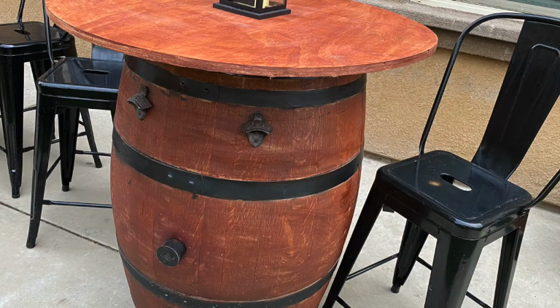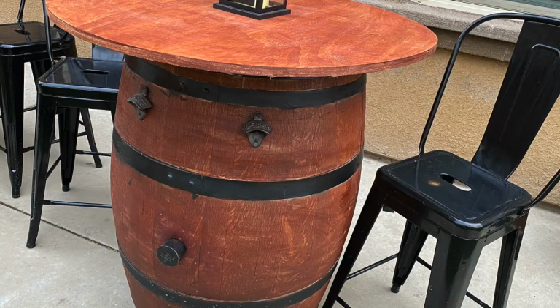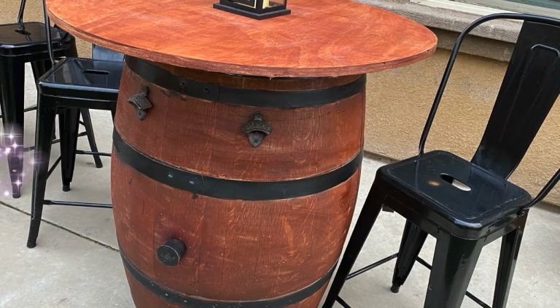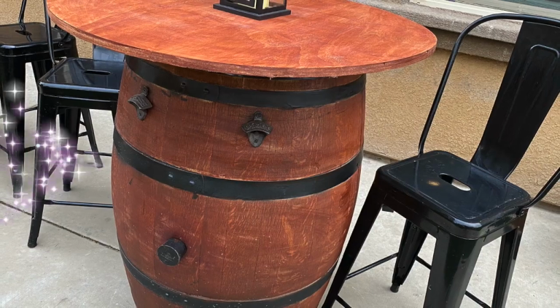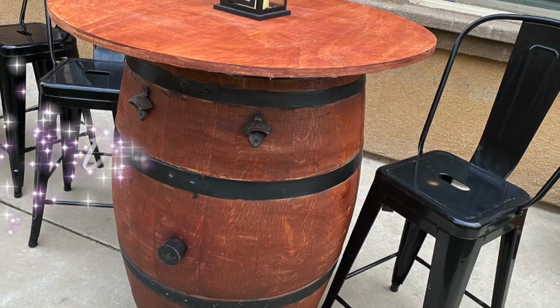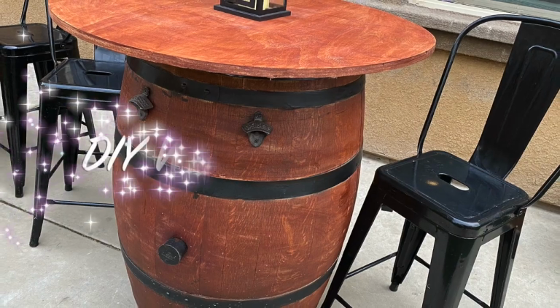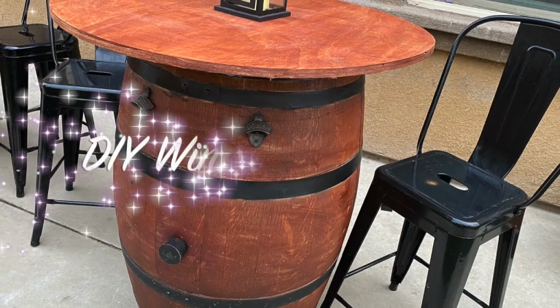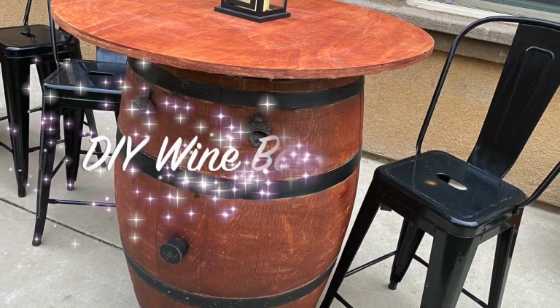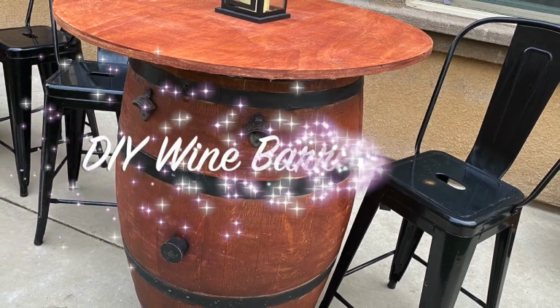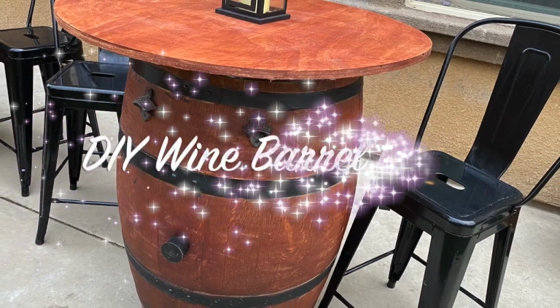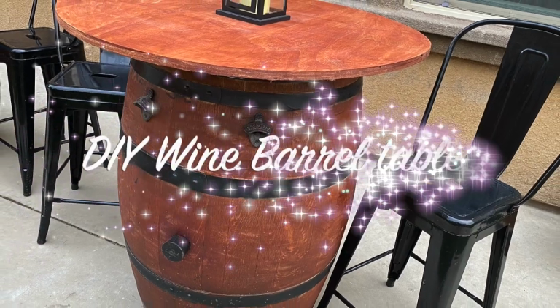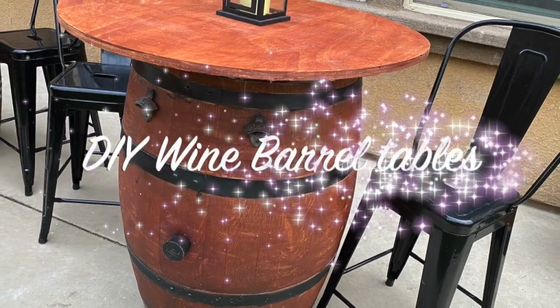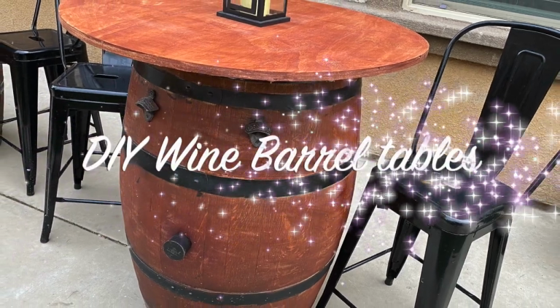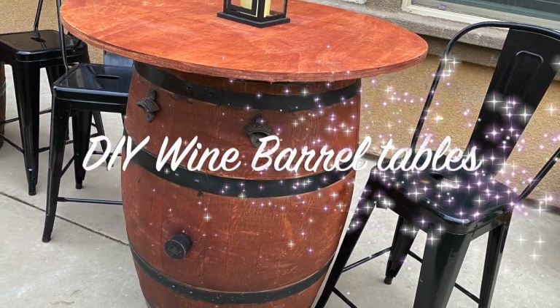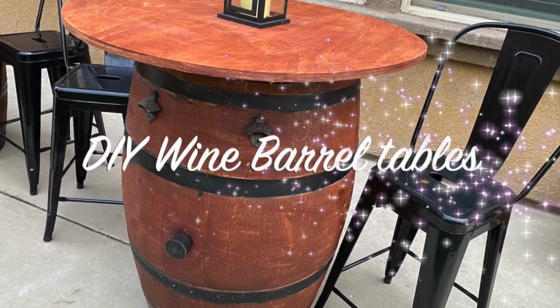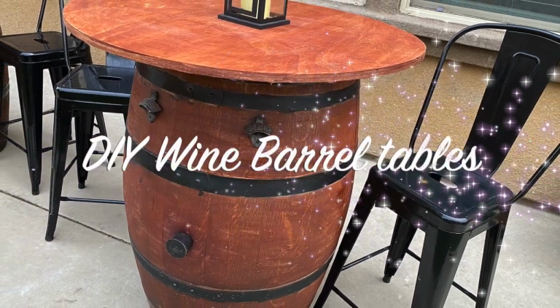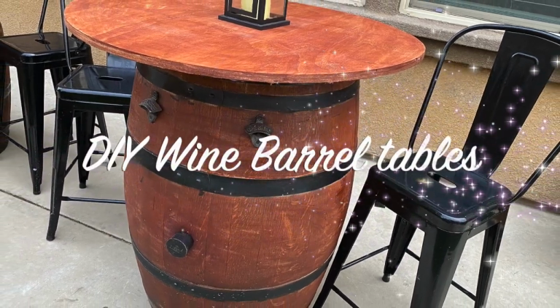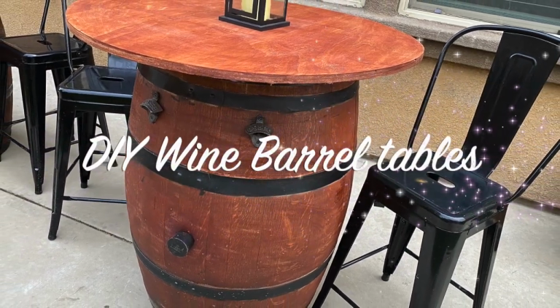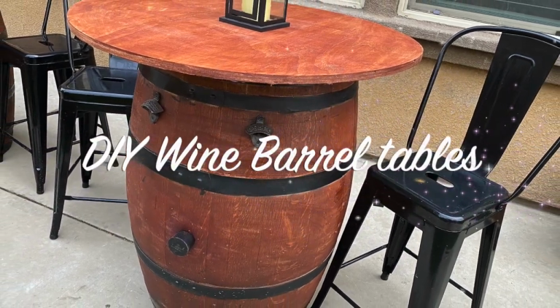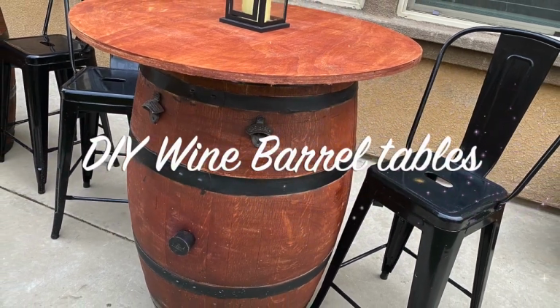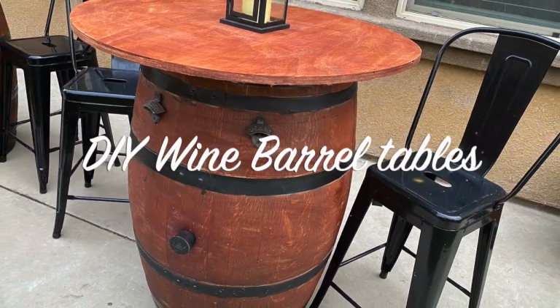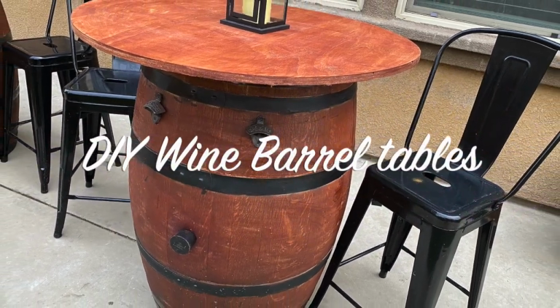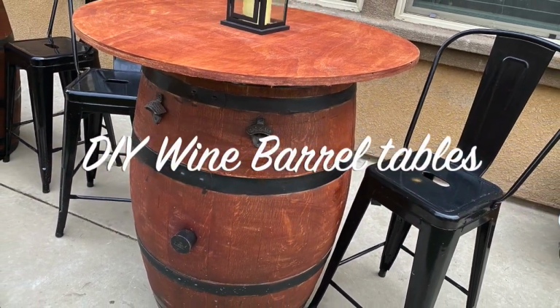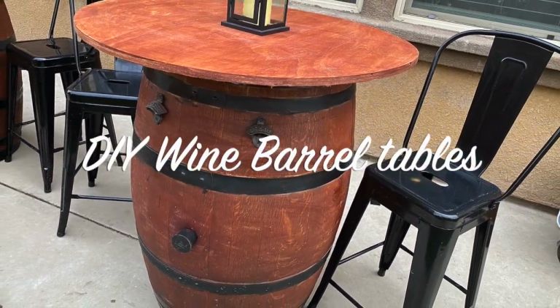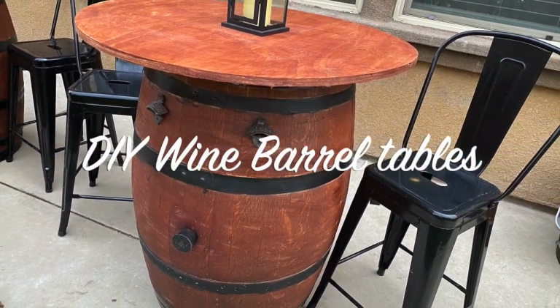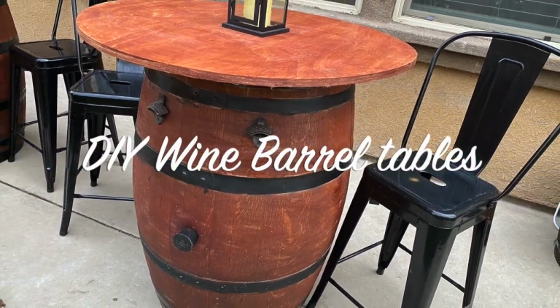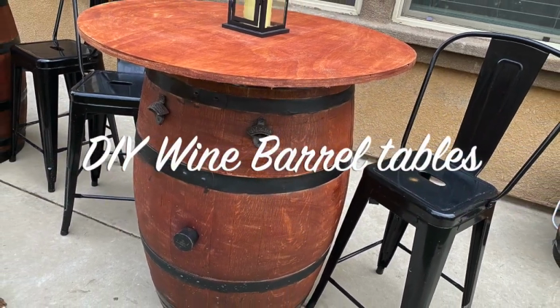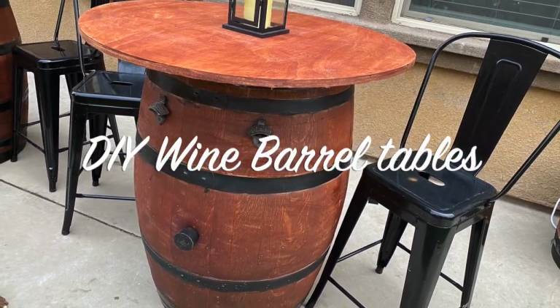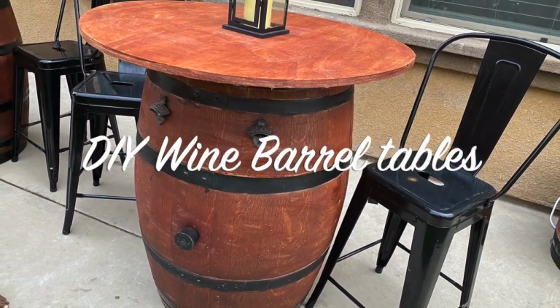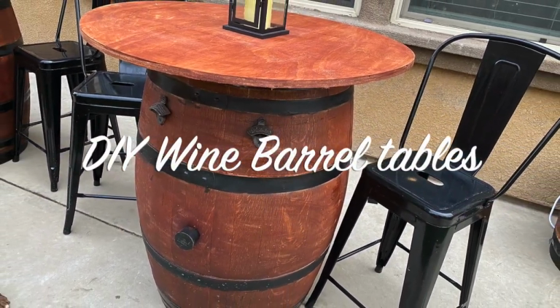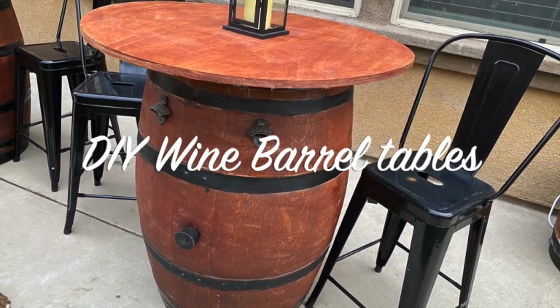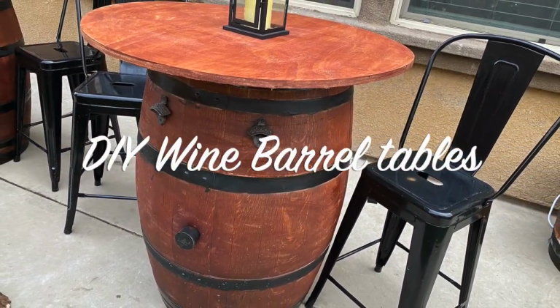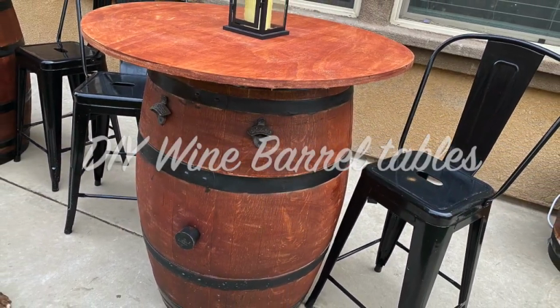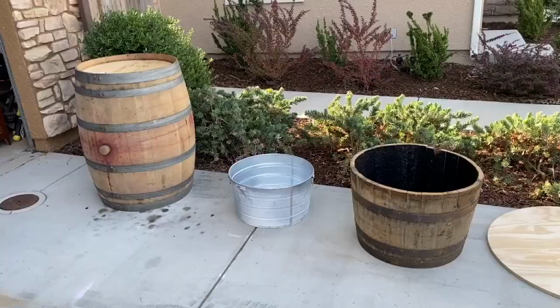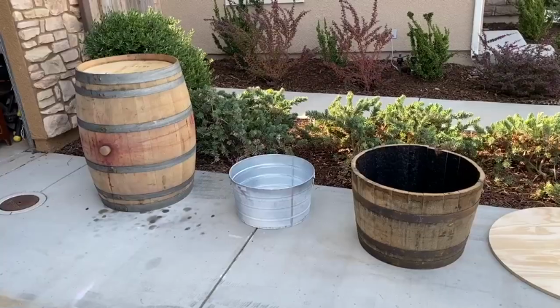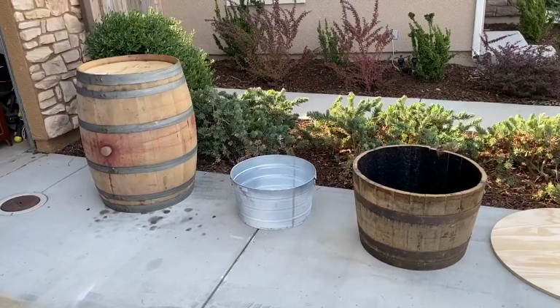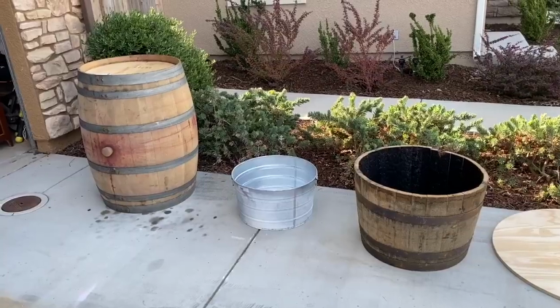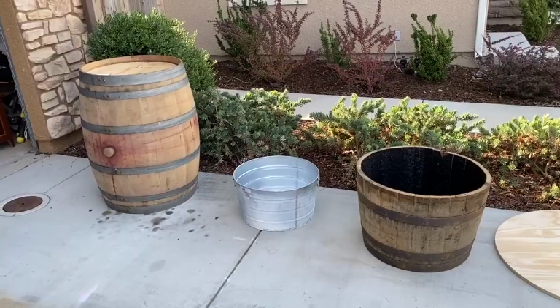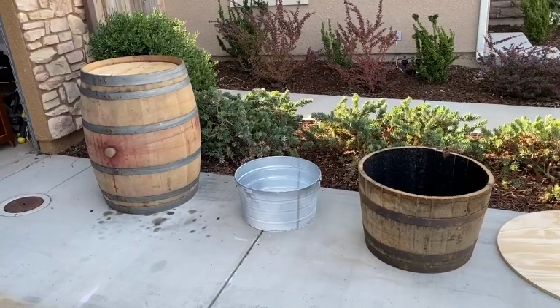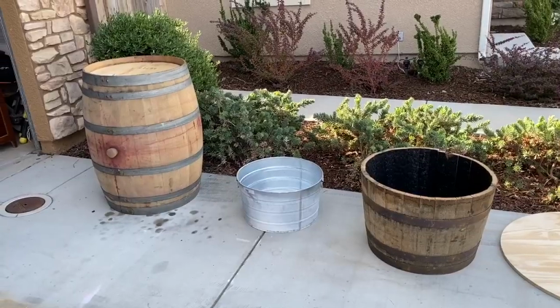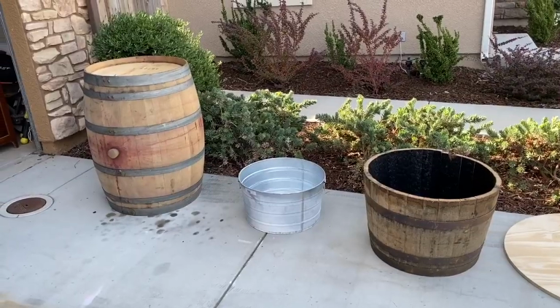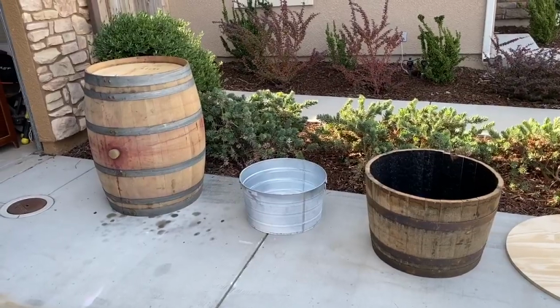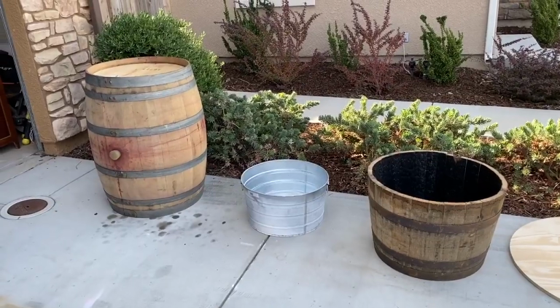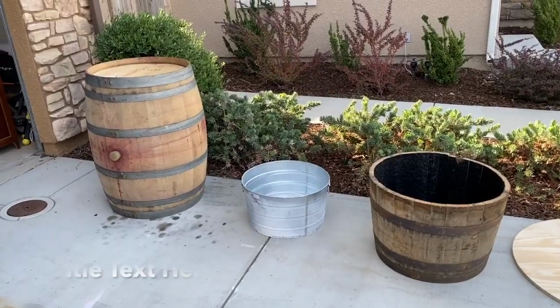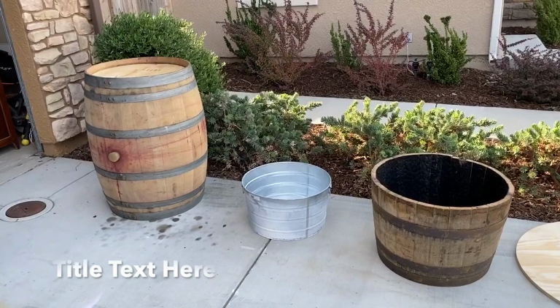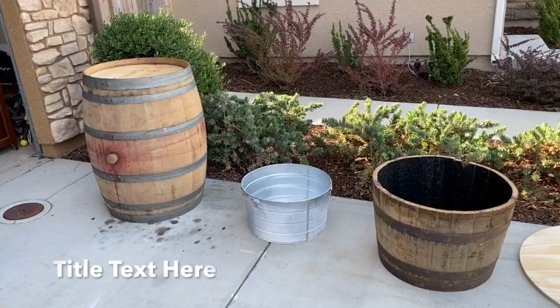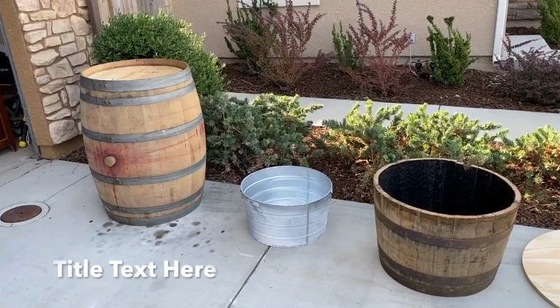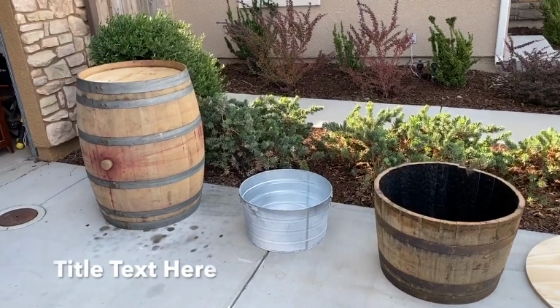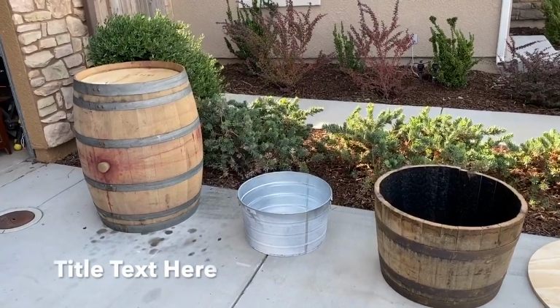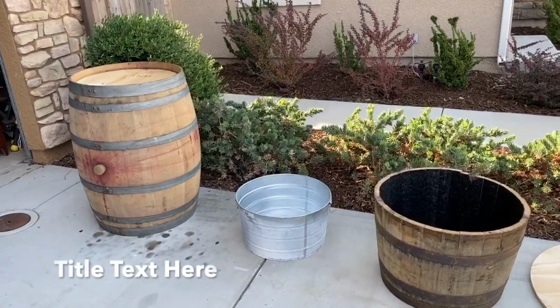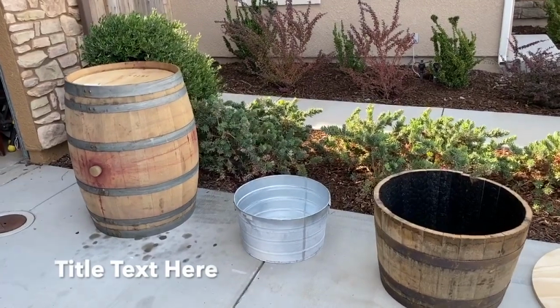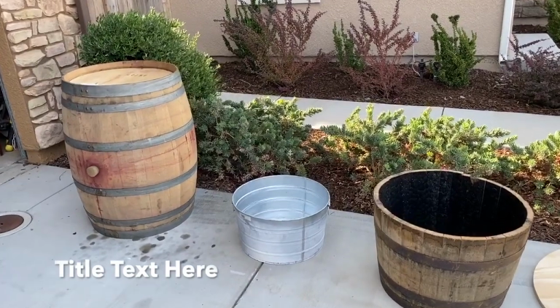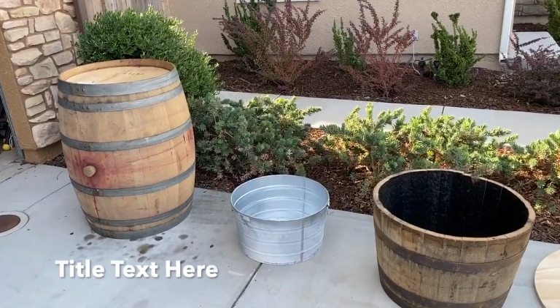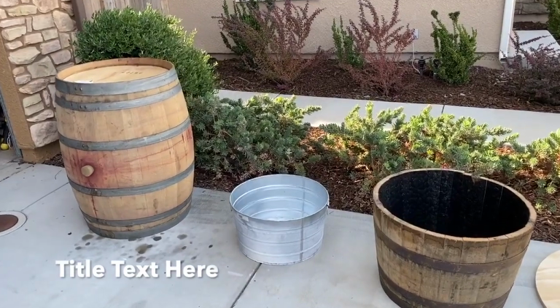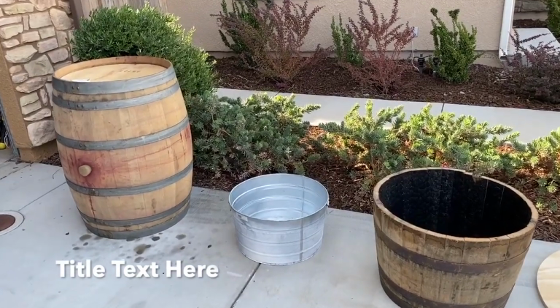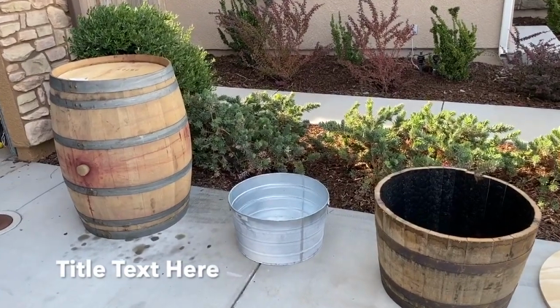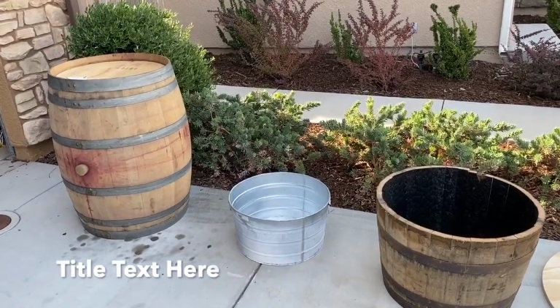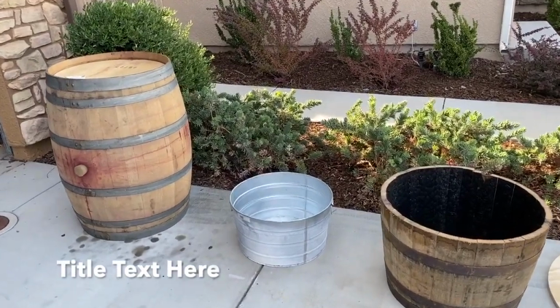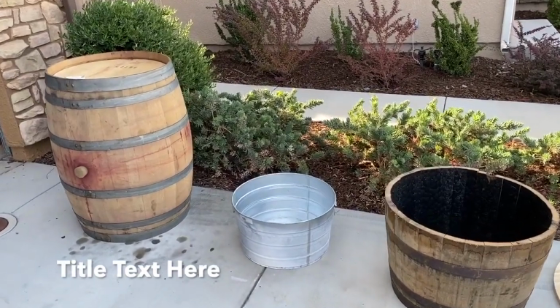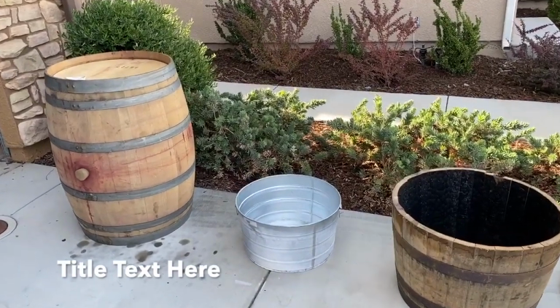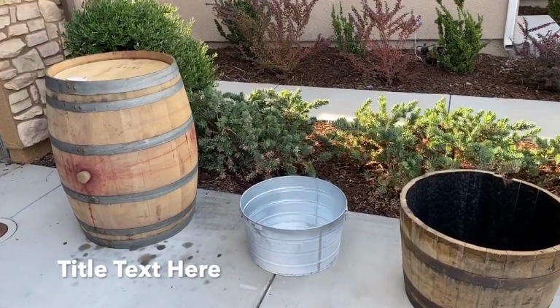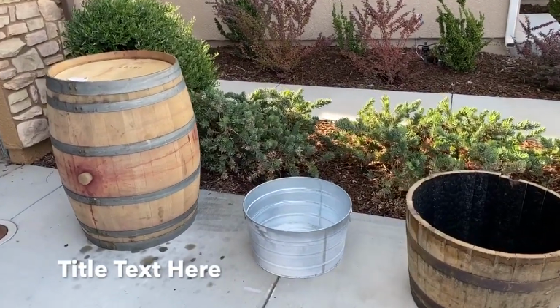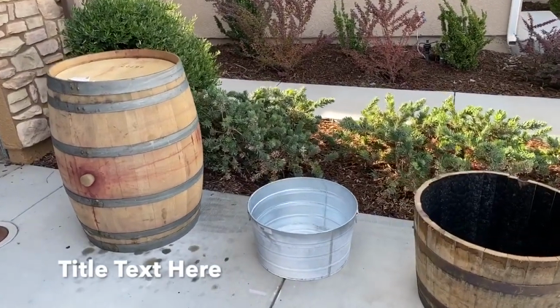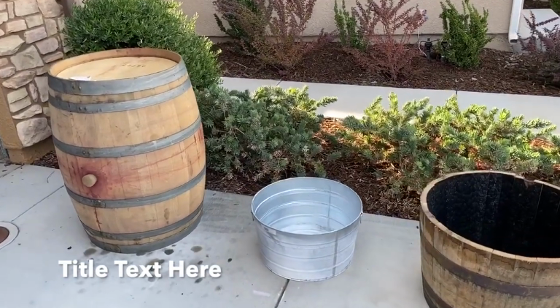Hey guys, welcome back to my channel. In this video you will see how I created these really cute wine barrel tabletops for our outdoor backyard.